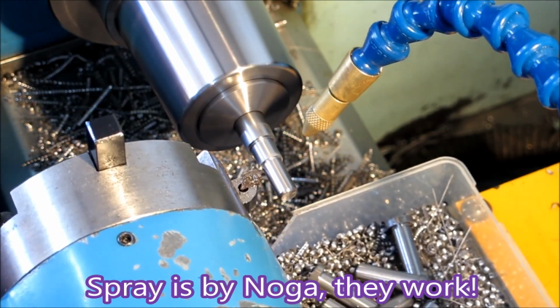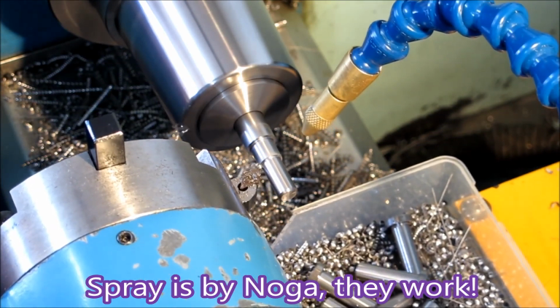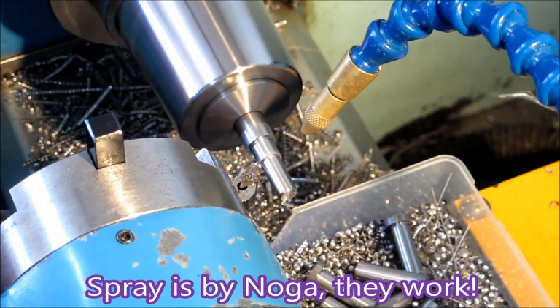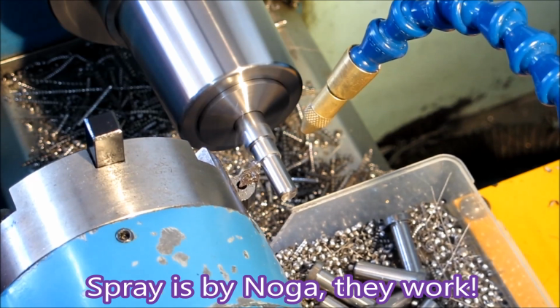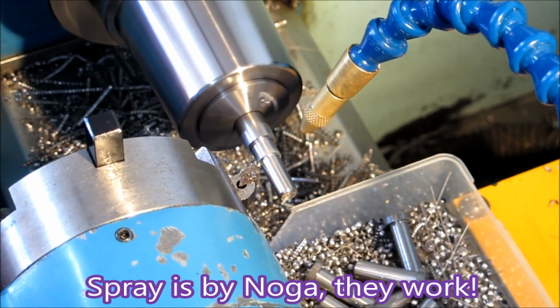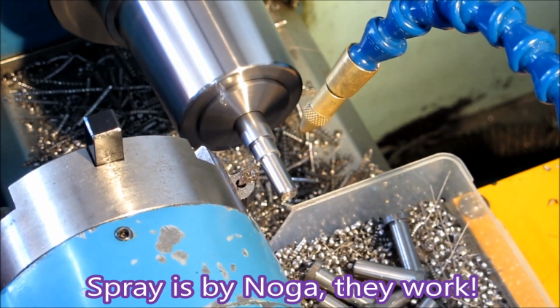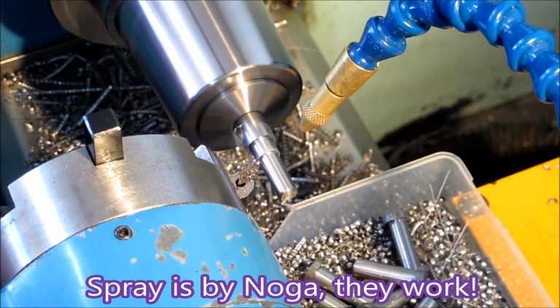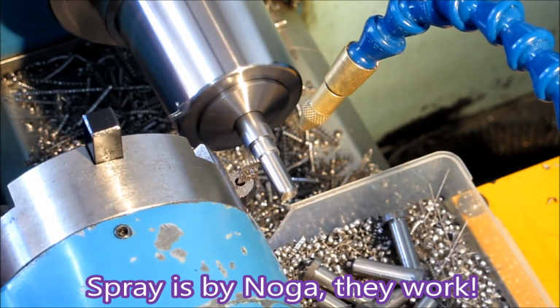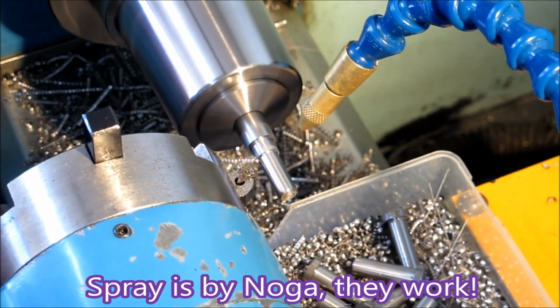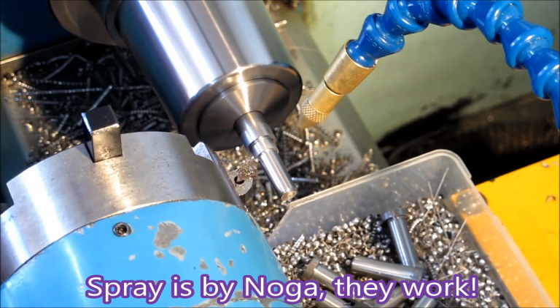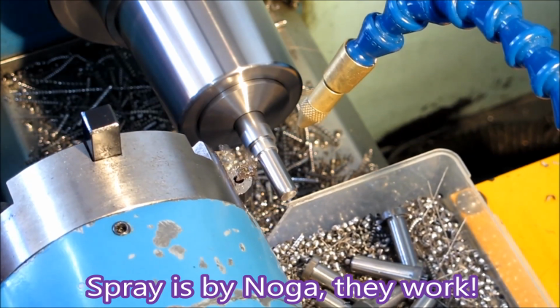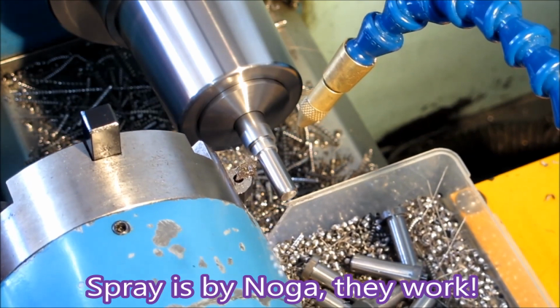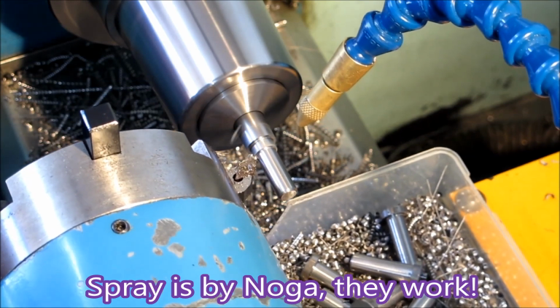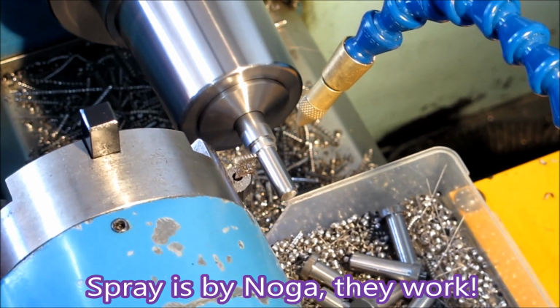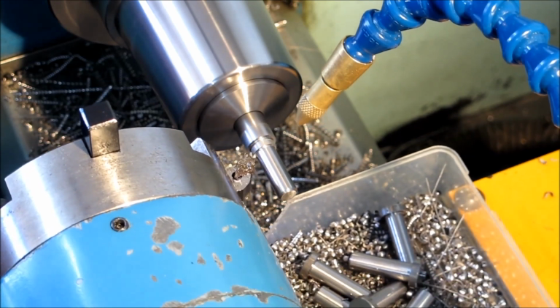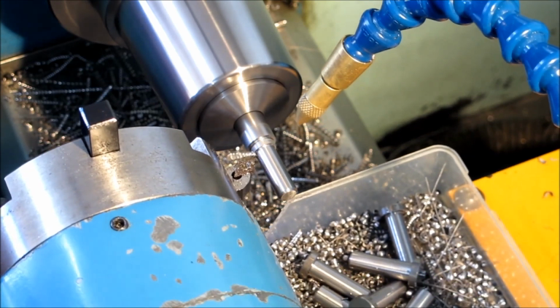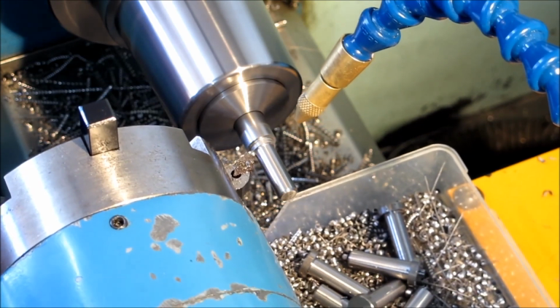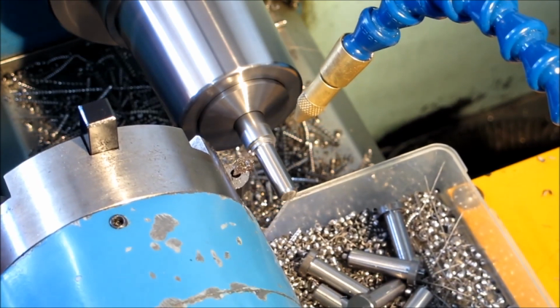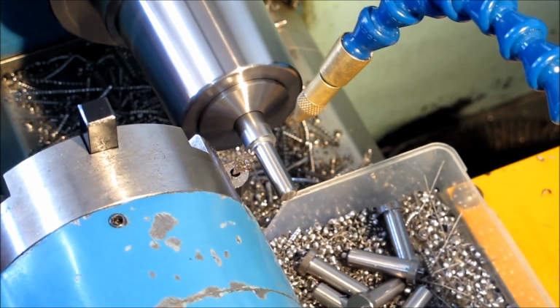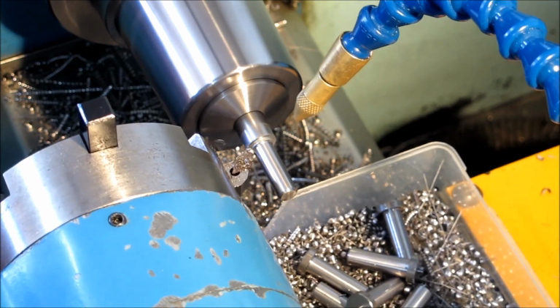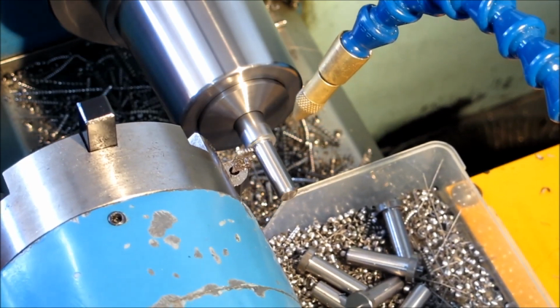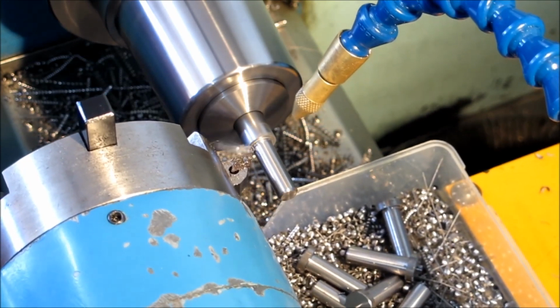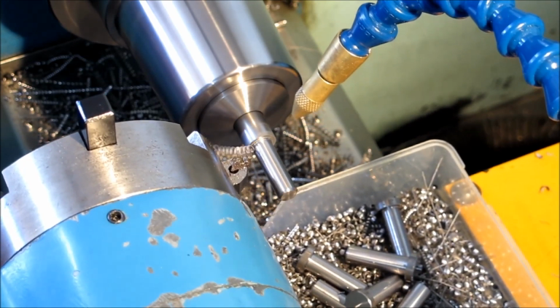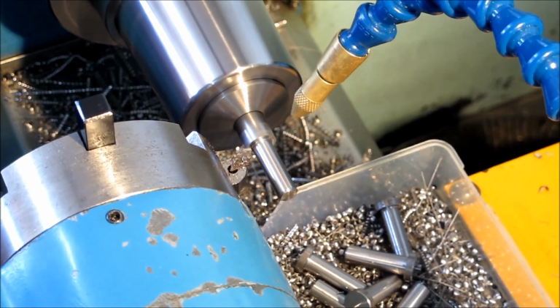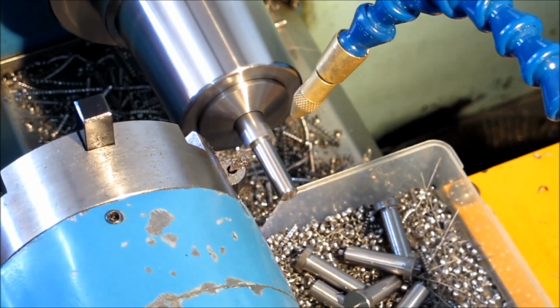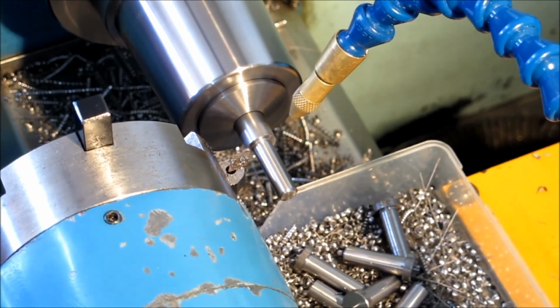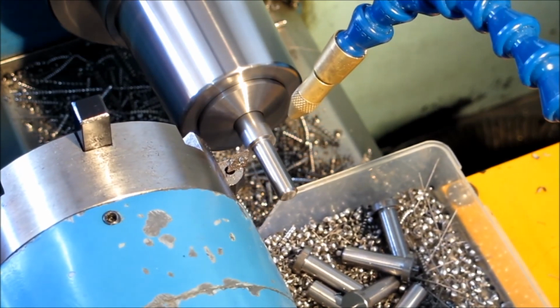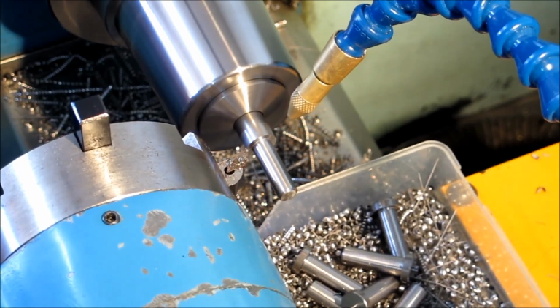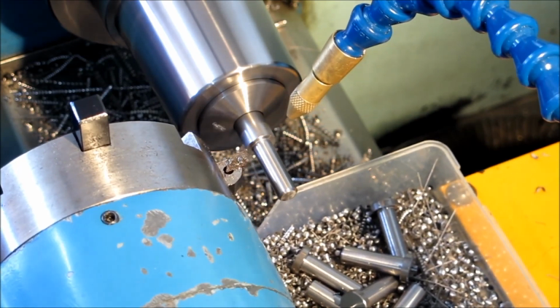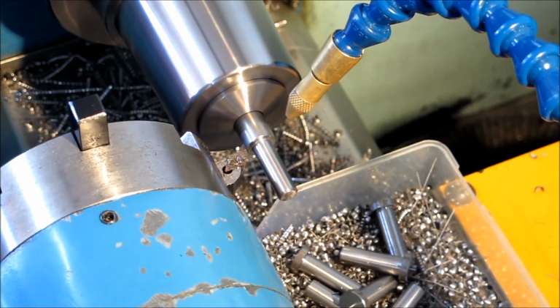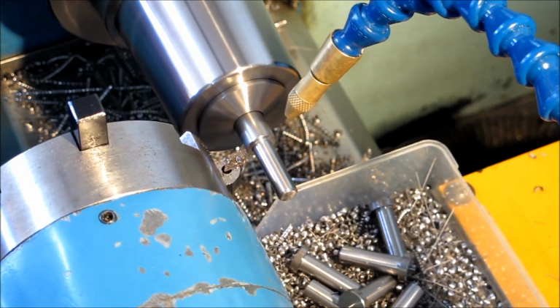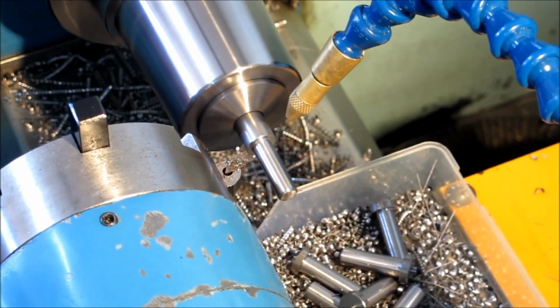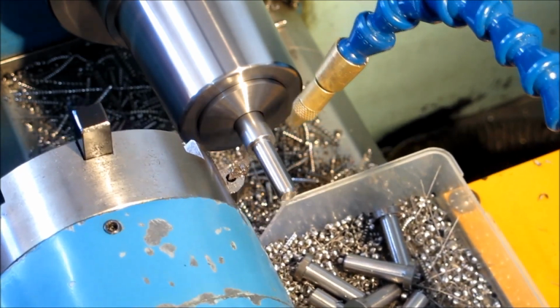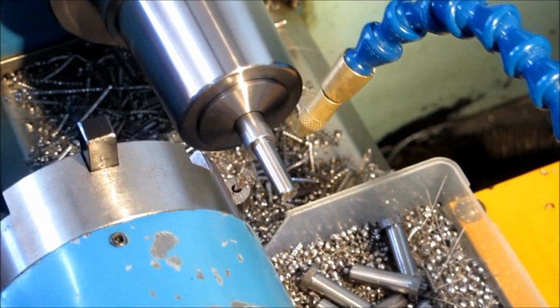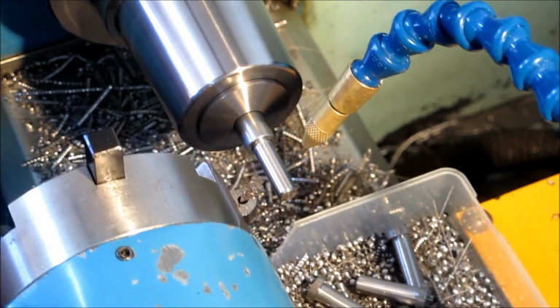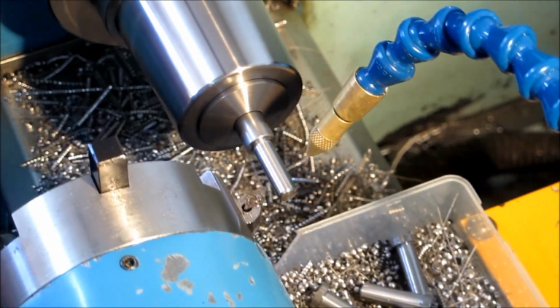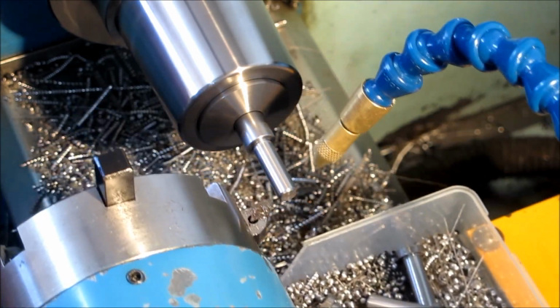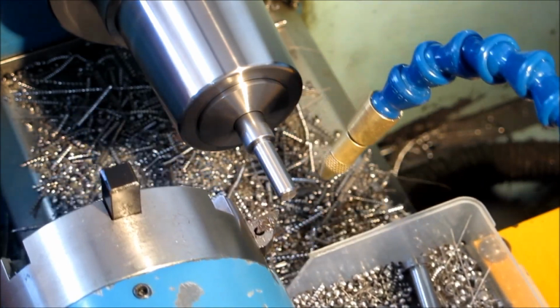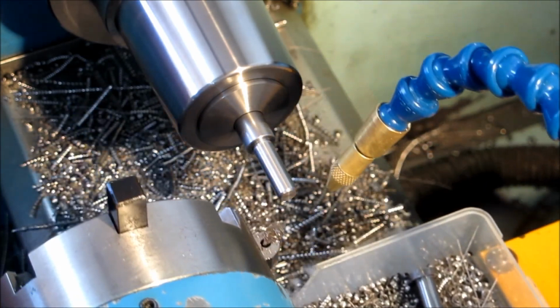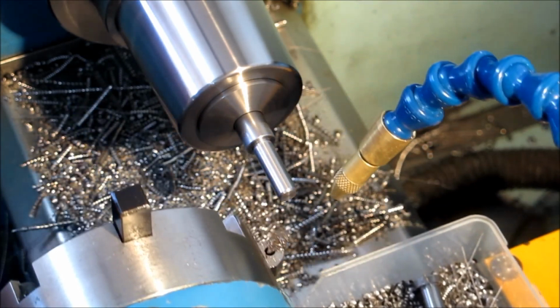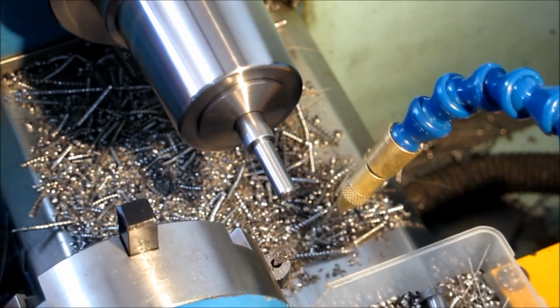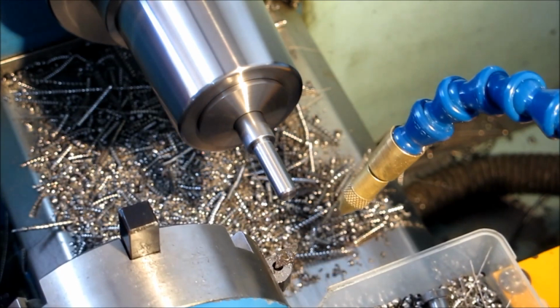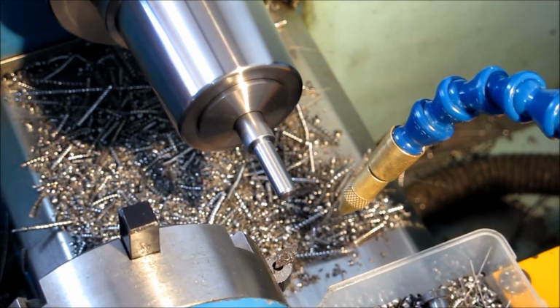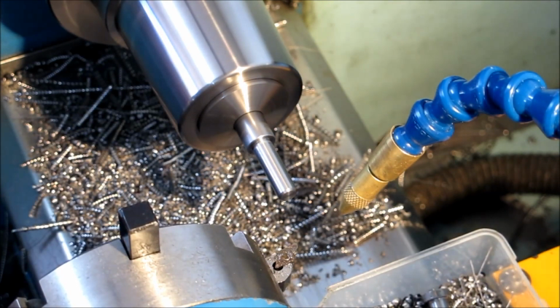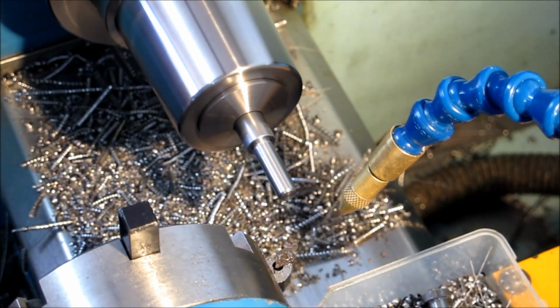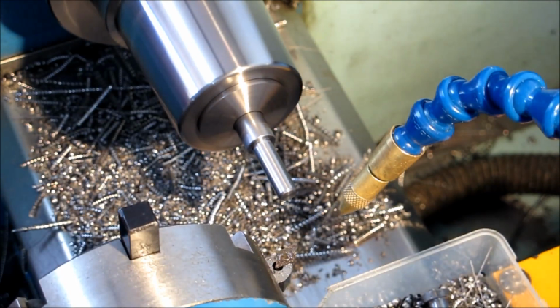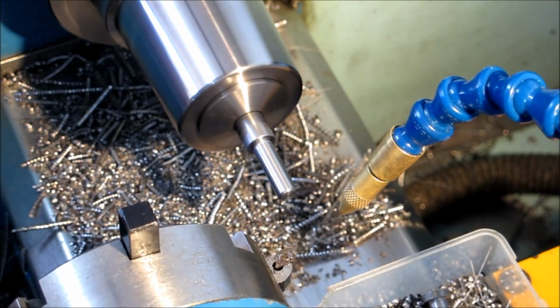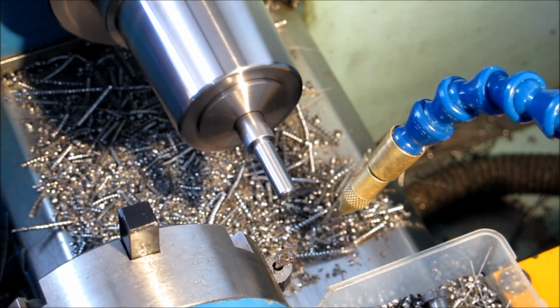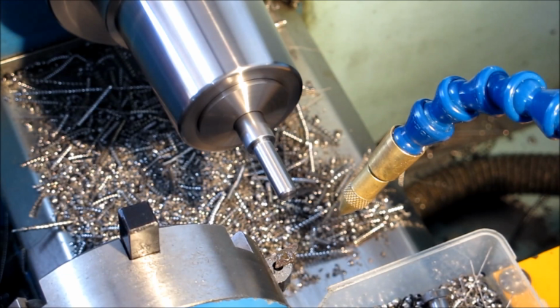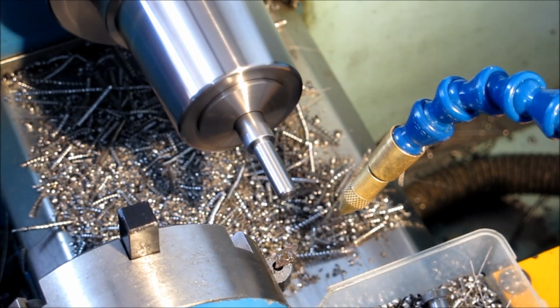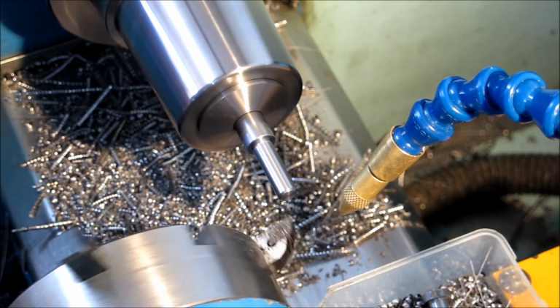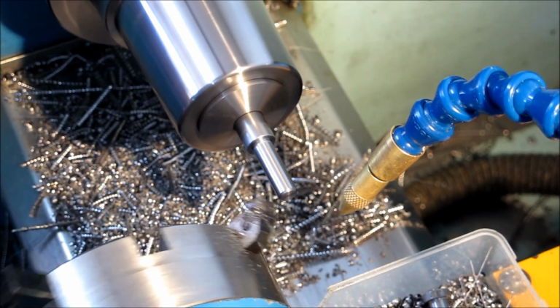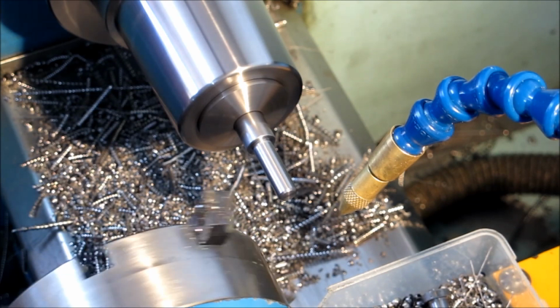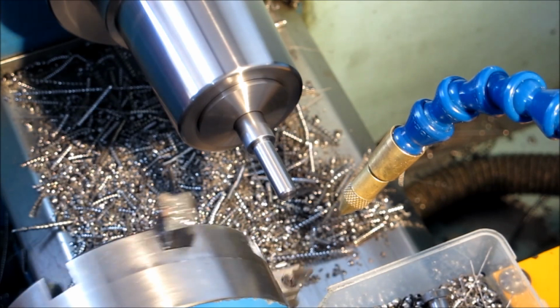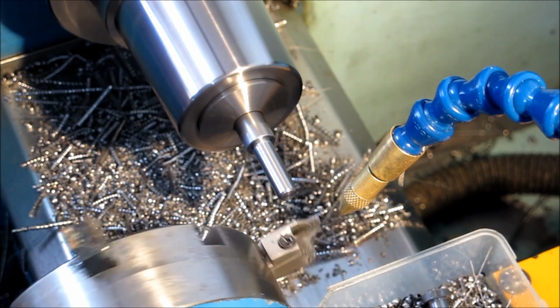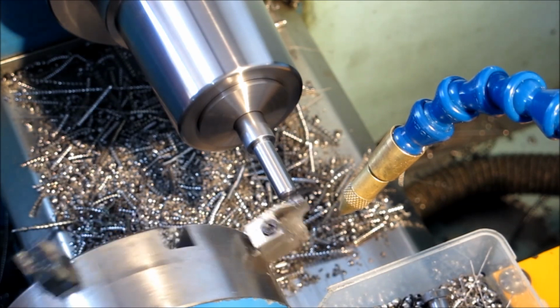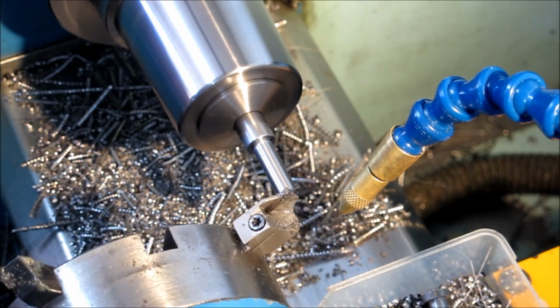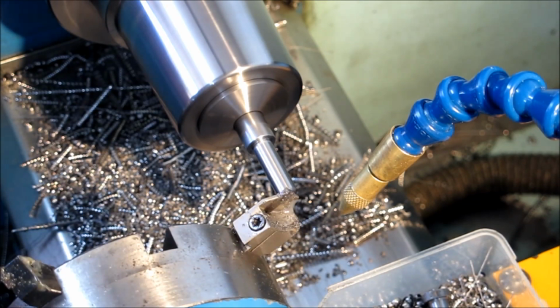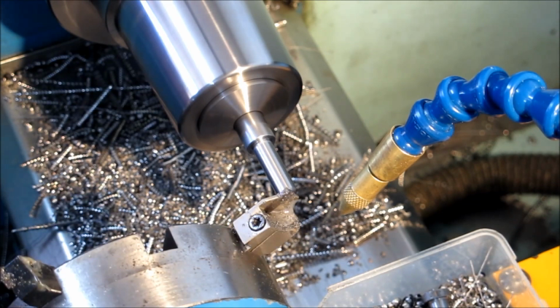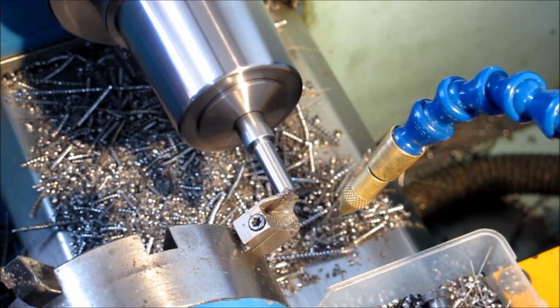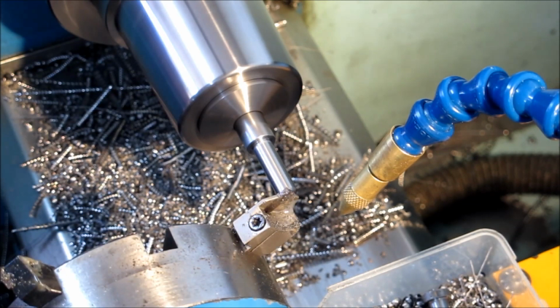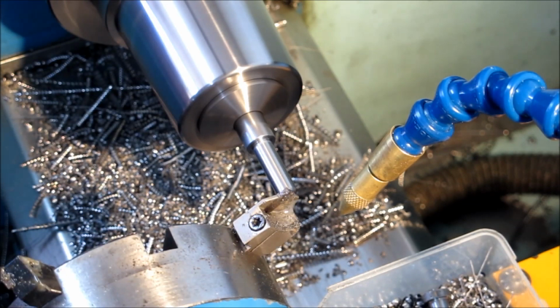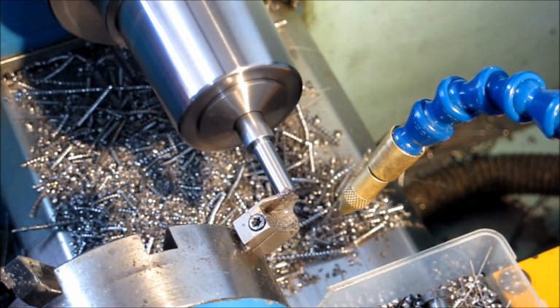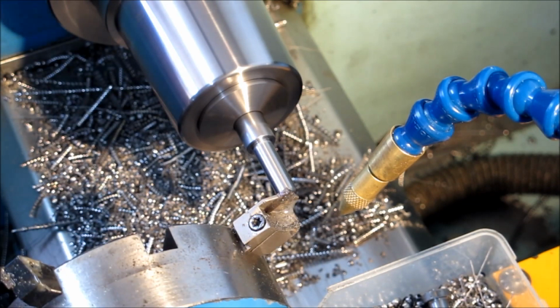As you can see there's a NOGA spray unit. They are really expensive, but they work.